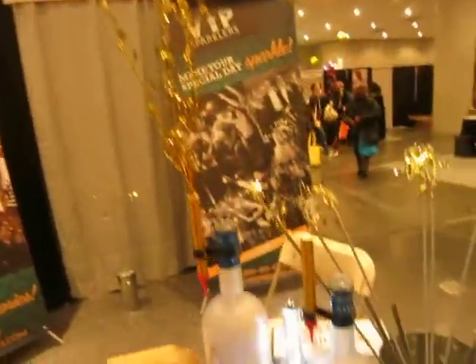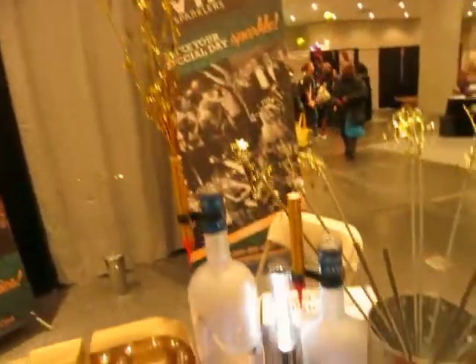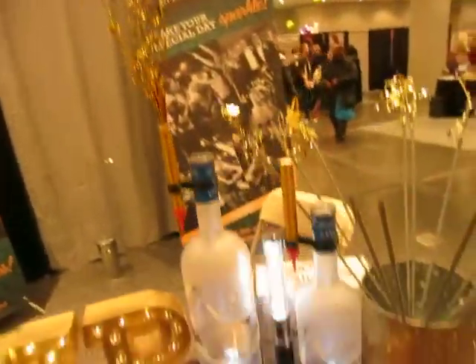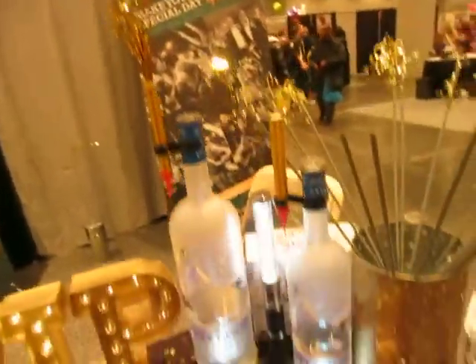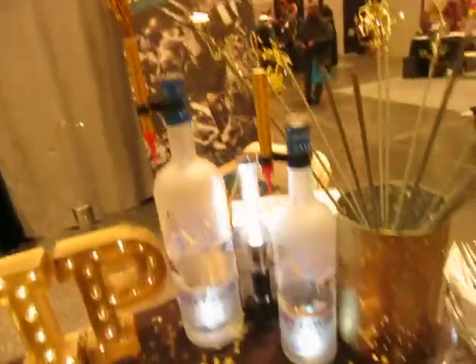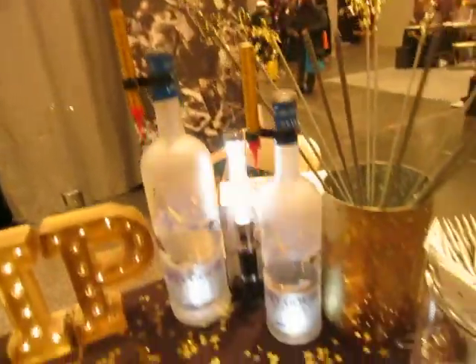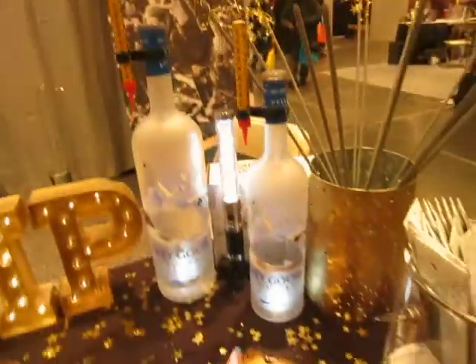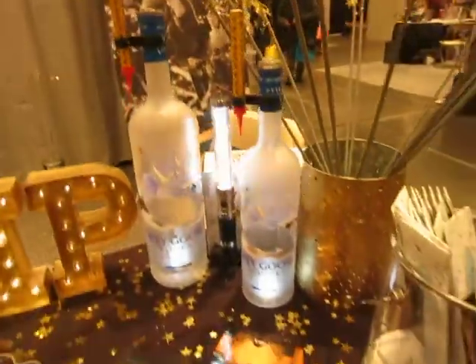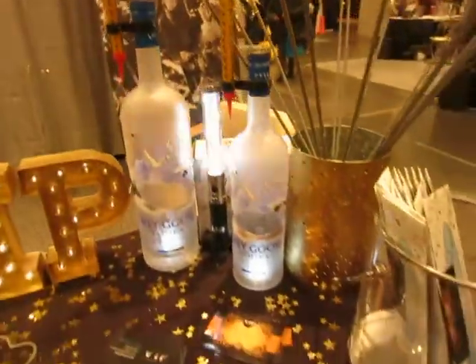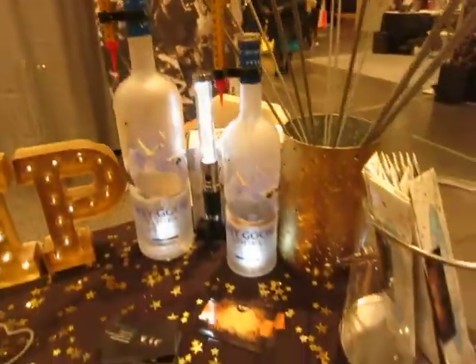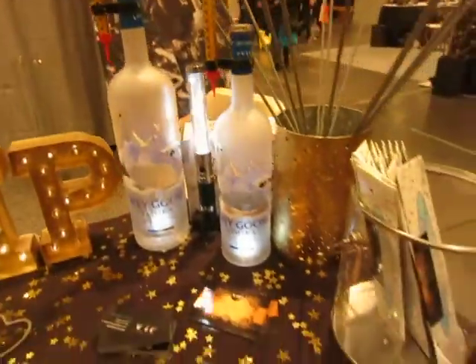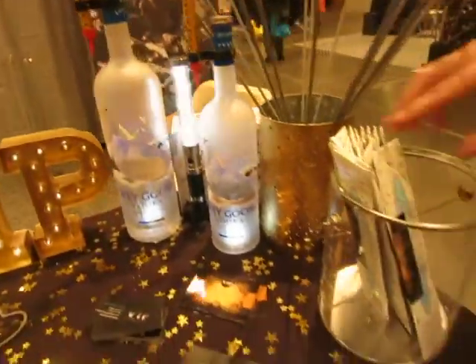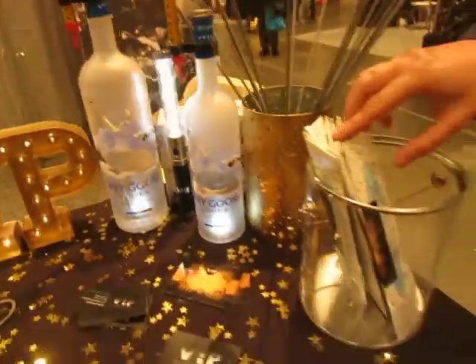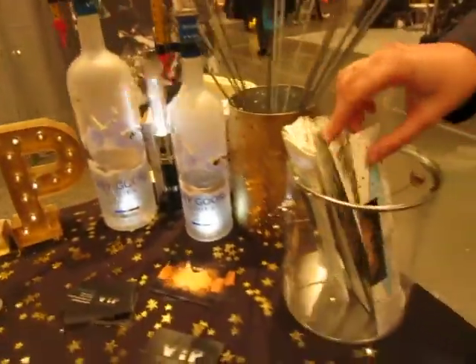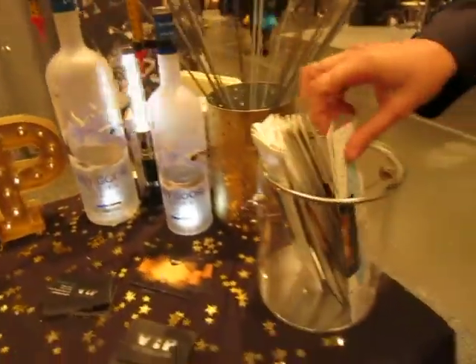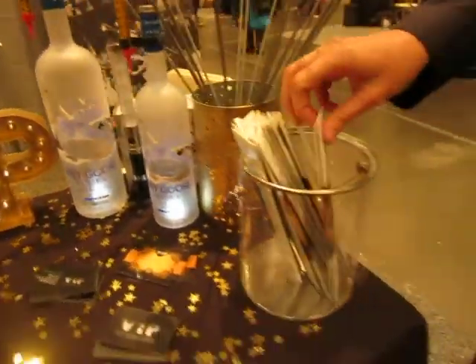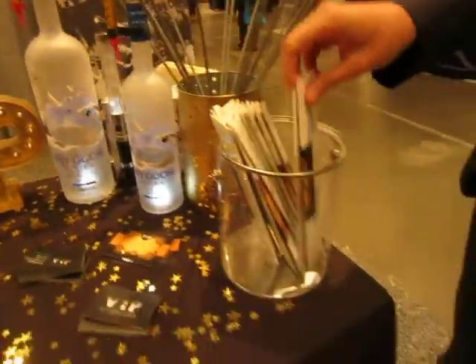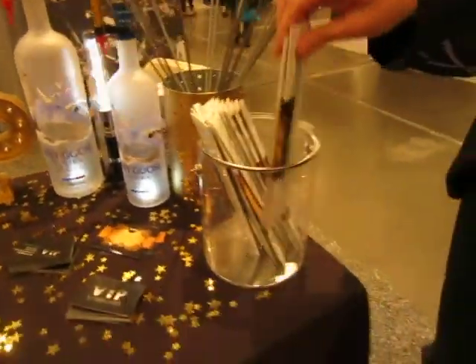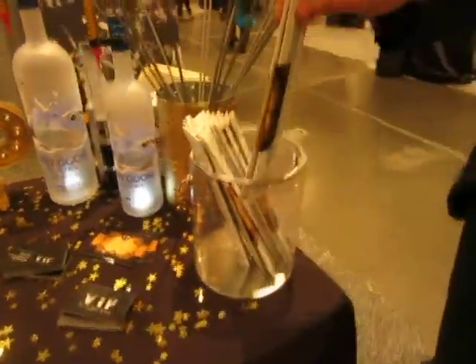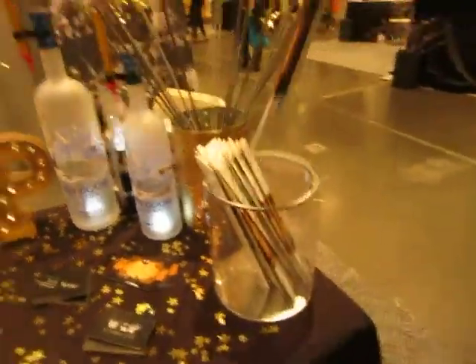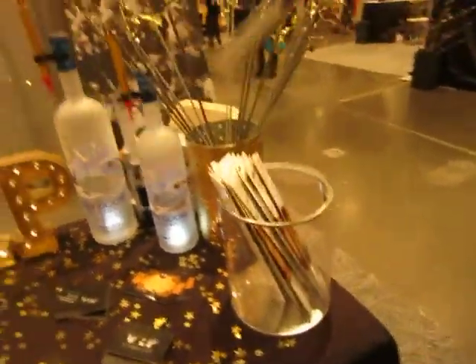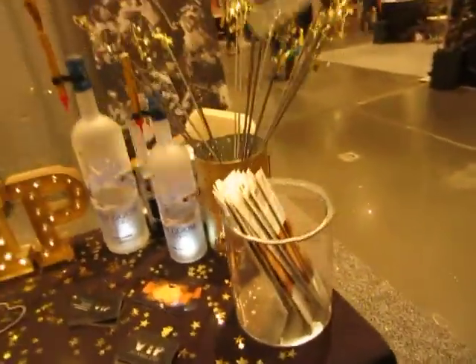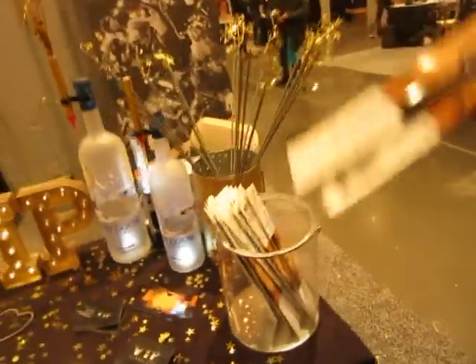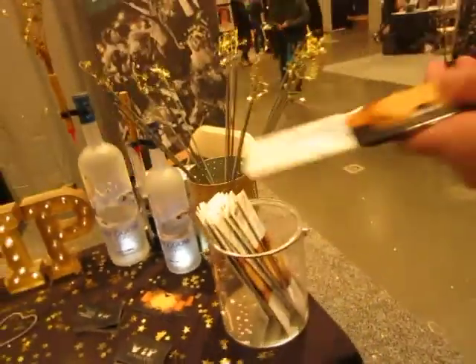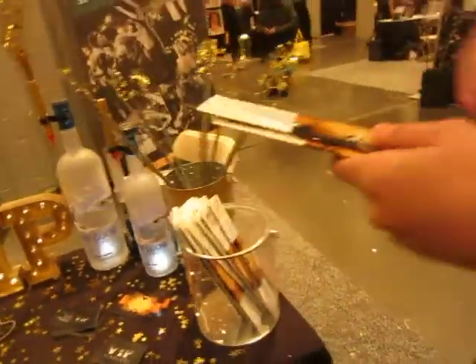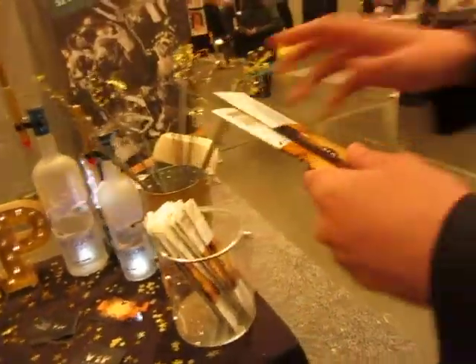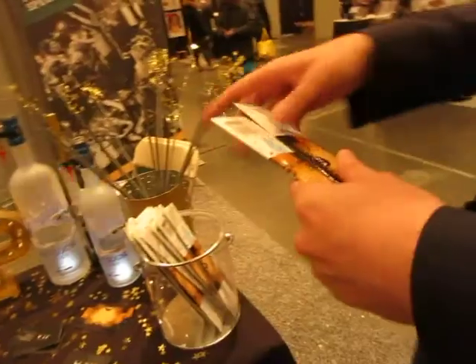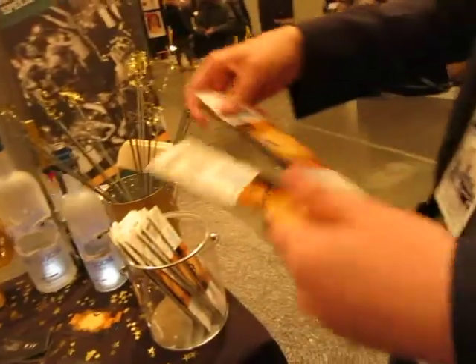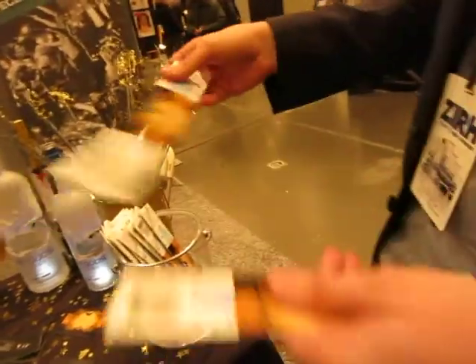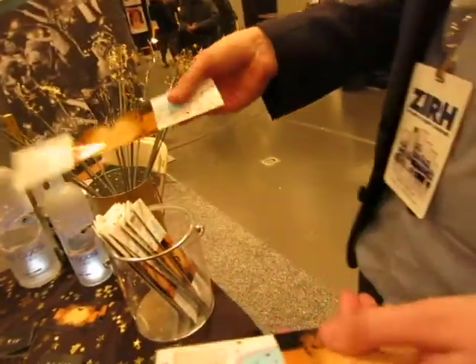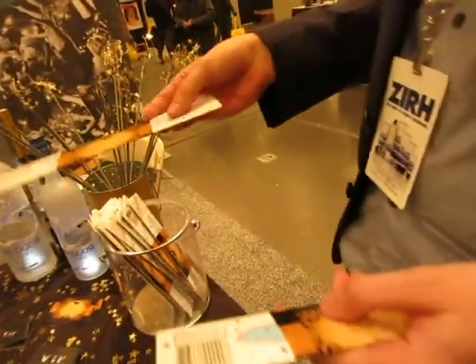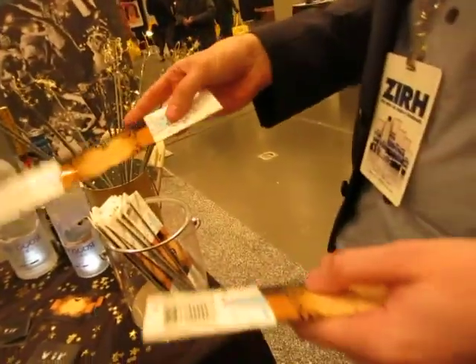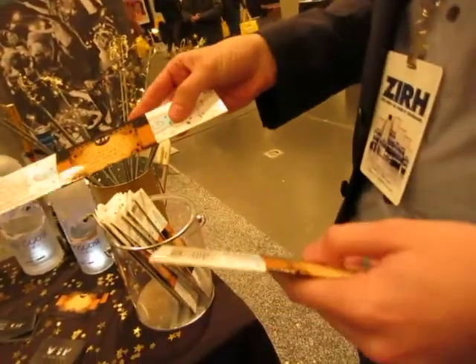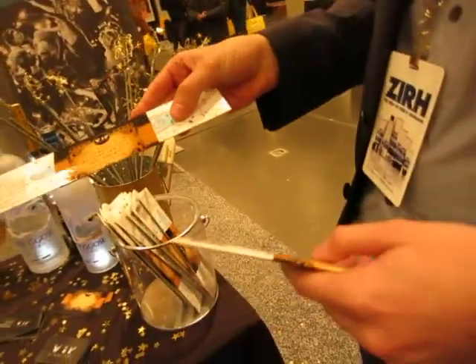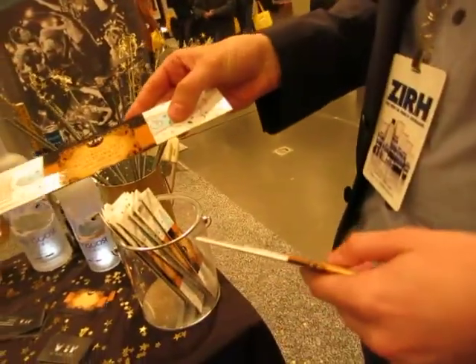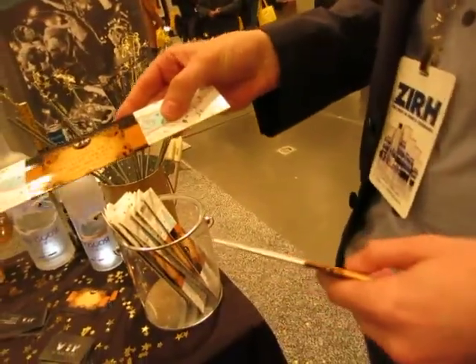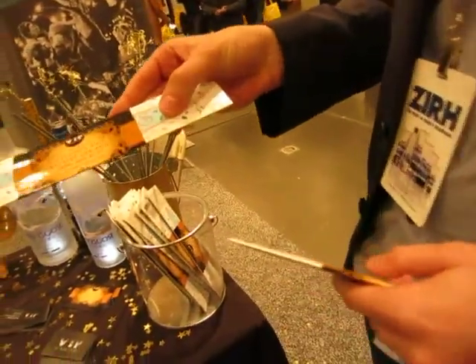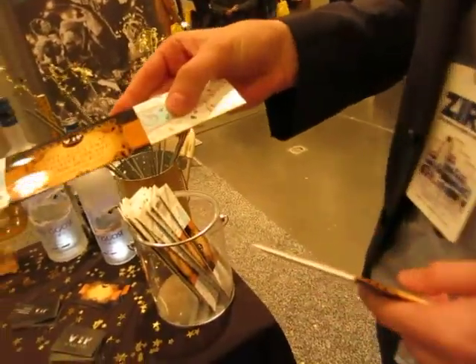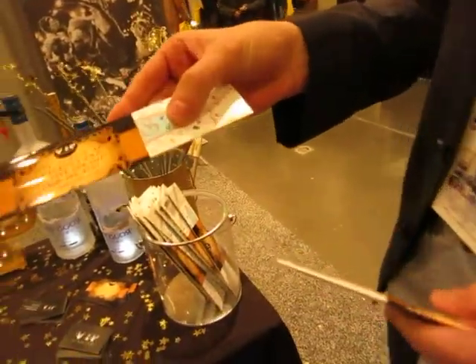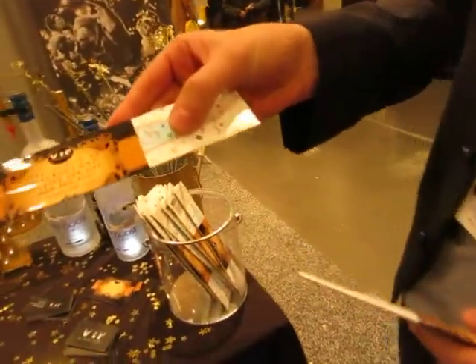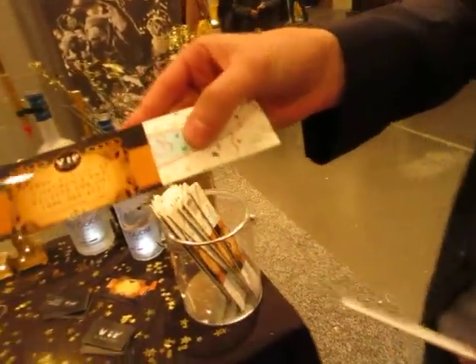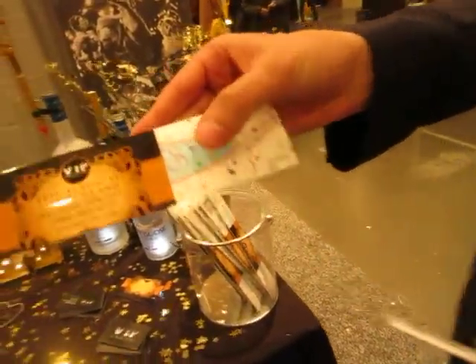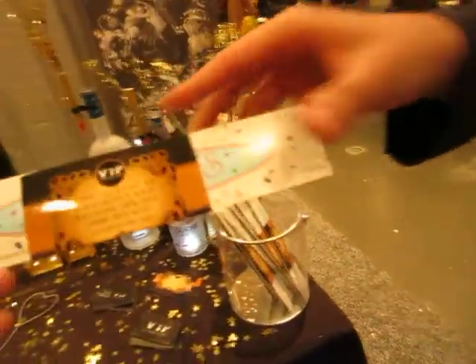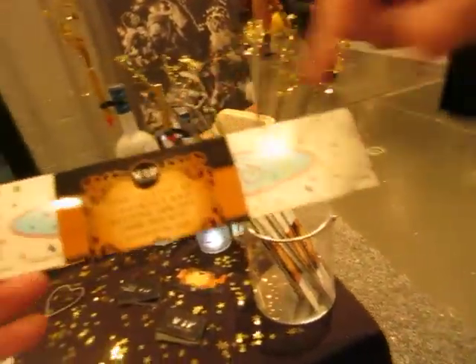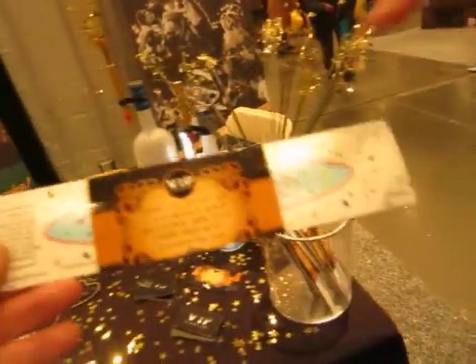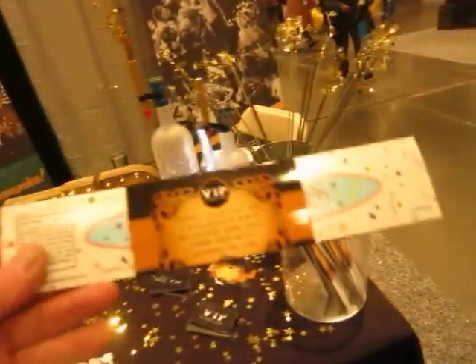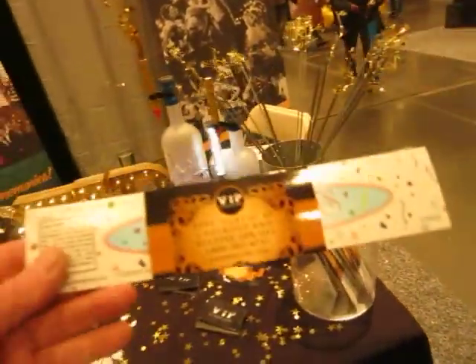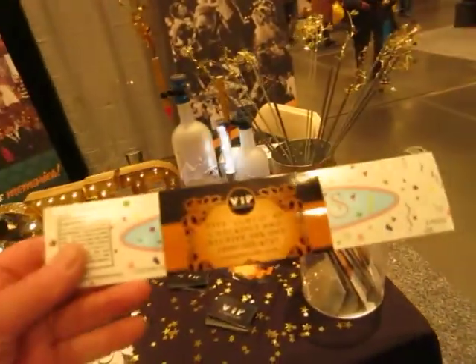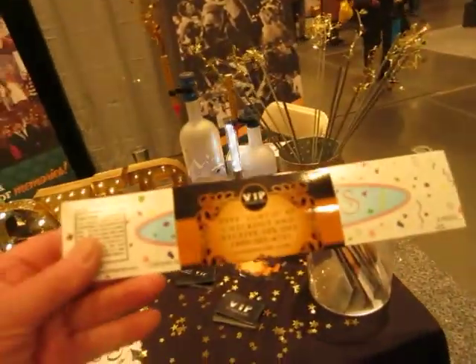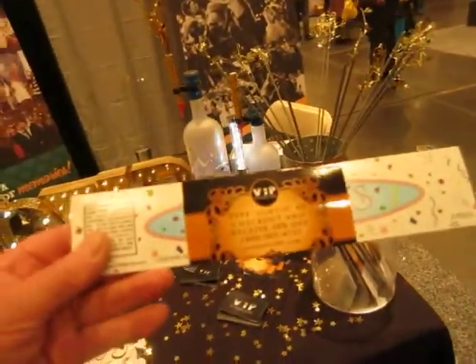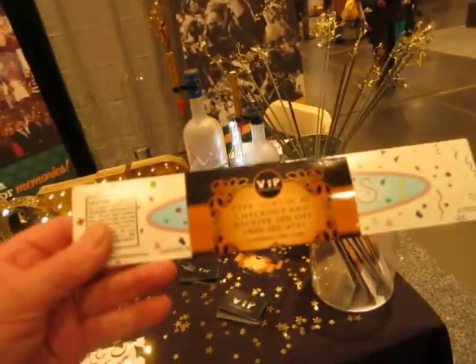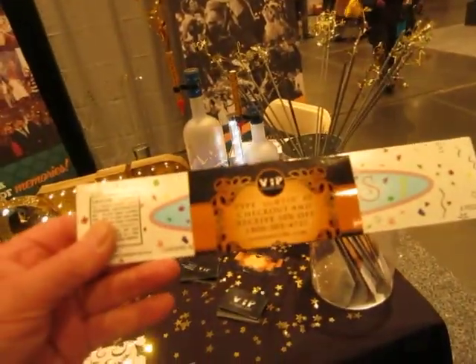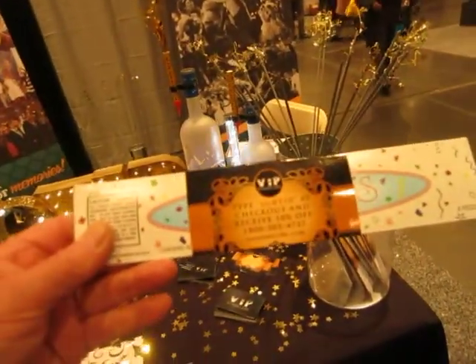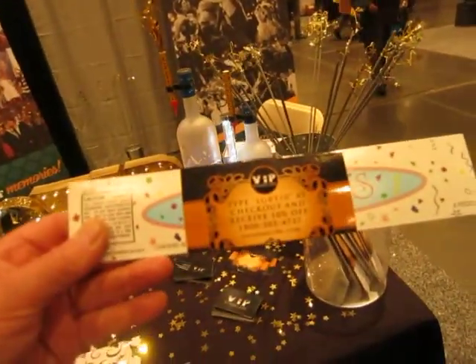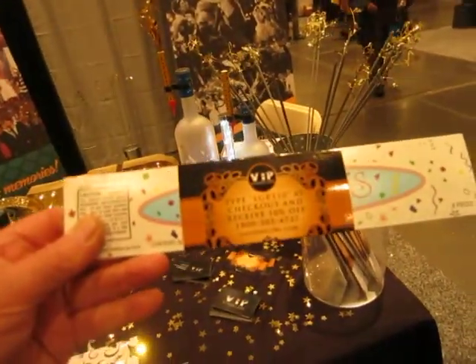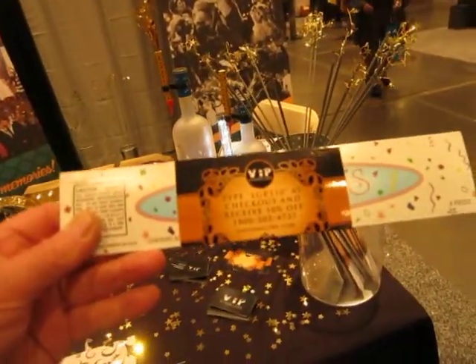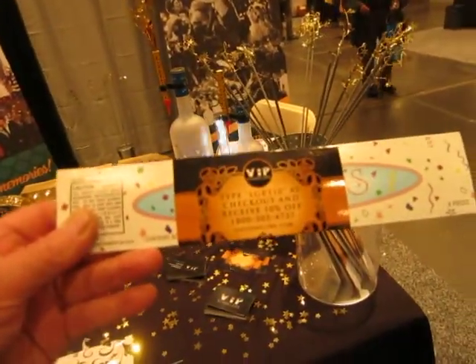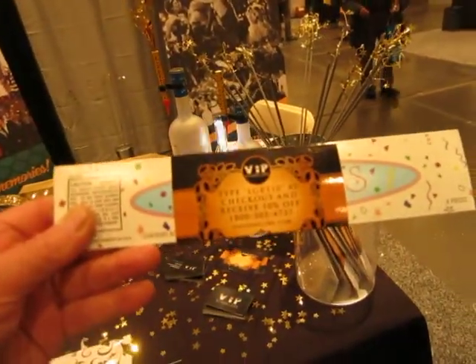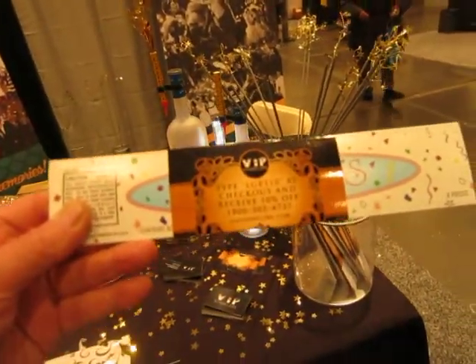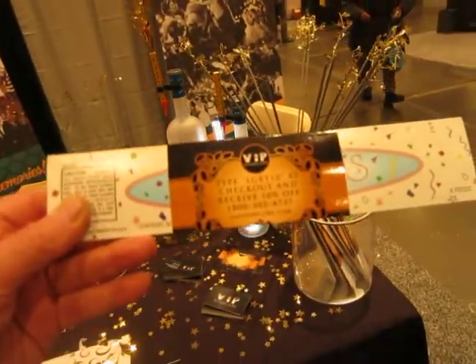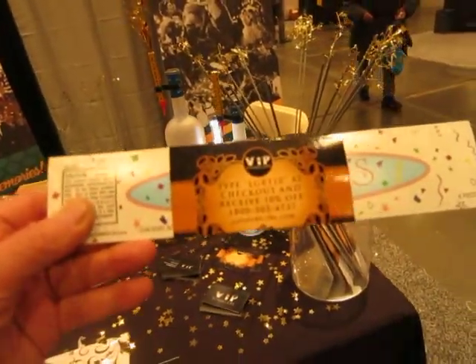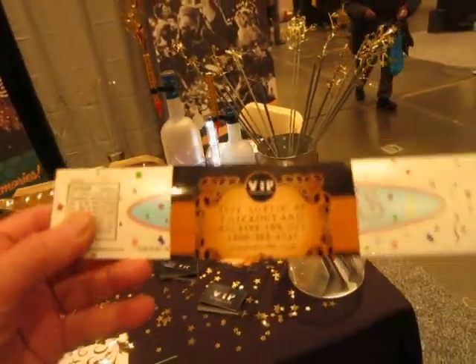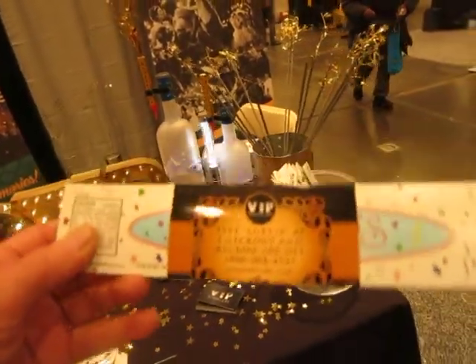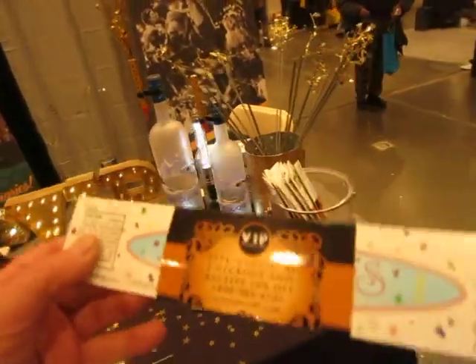VIP sparklers! Yes, we actually have a giveaway too. These are our 10-inch premium sparklers. There's a coupon code on there as well for you.